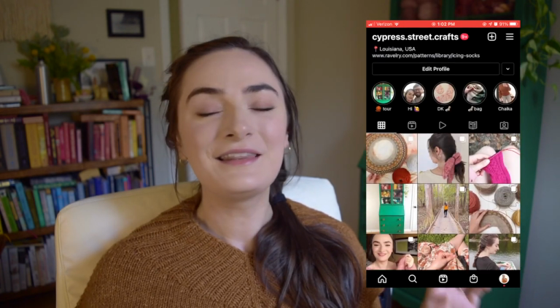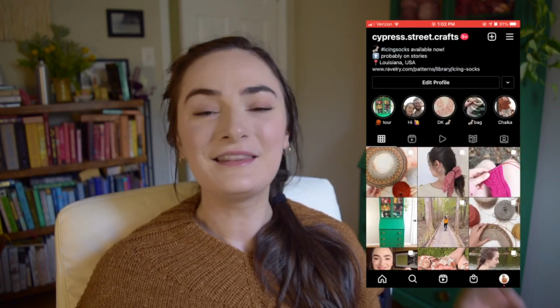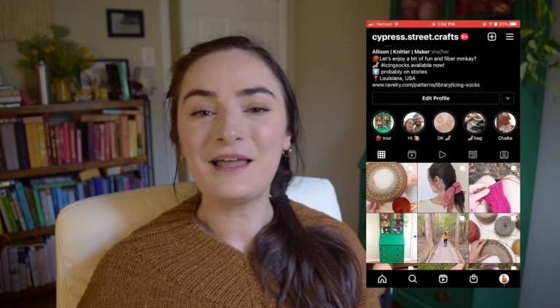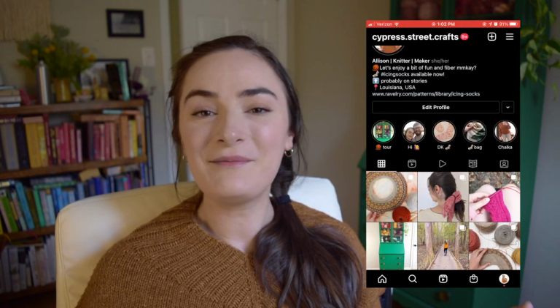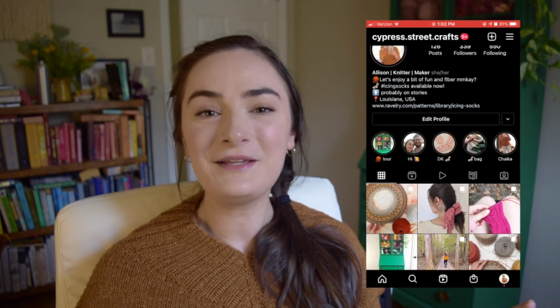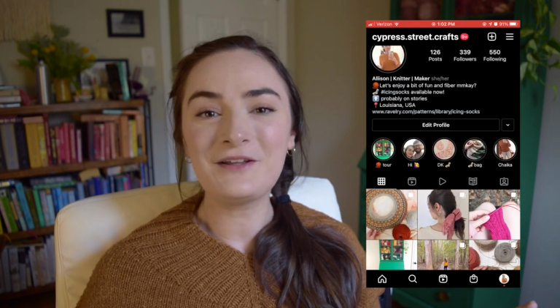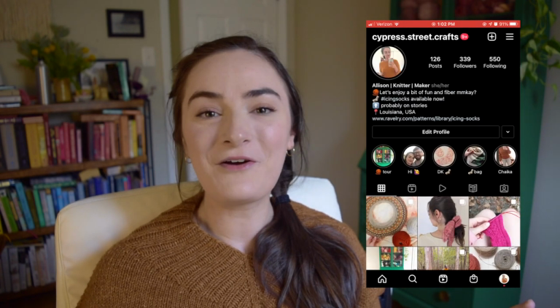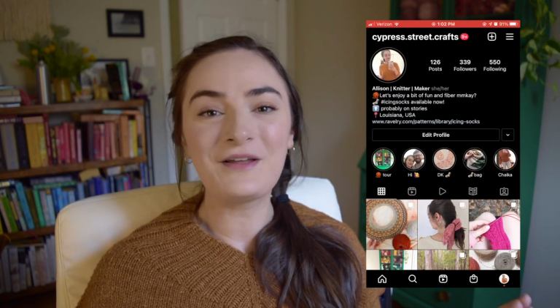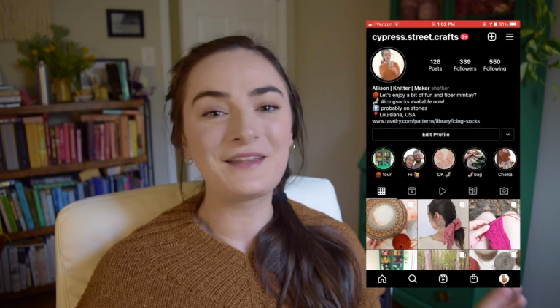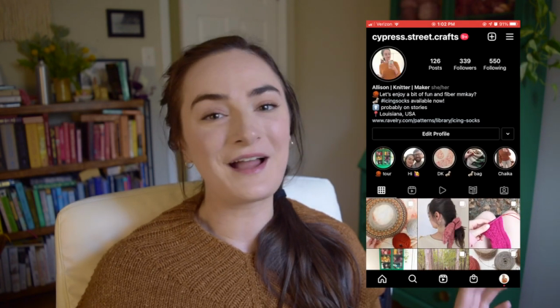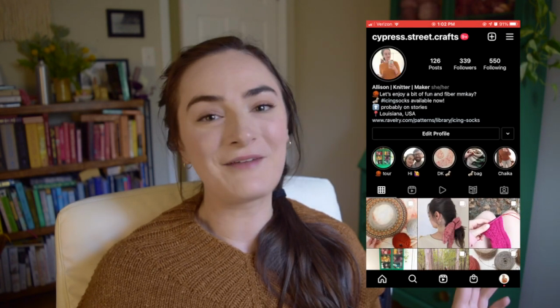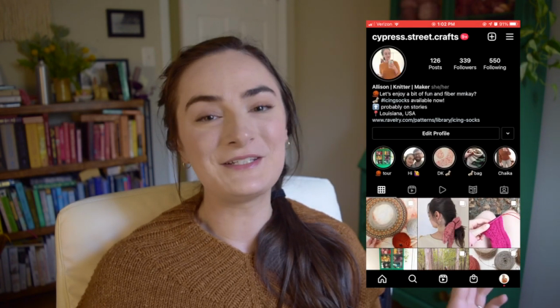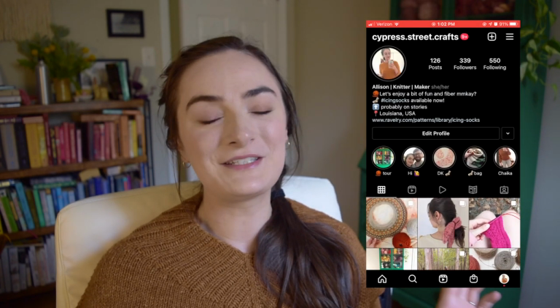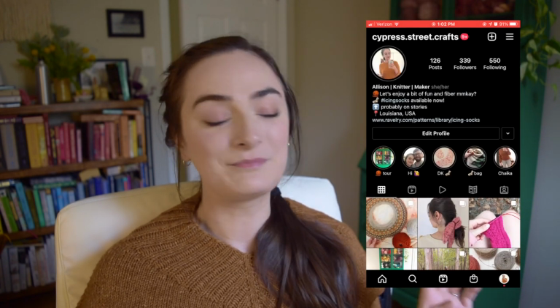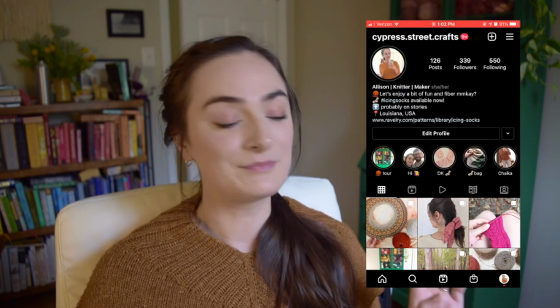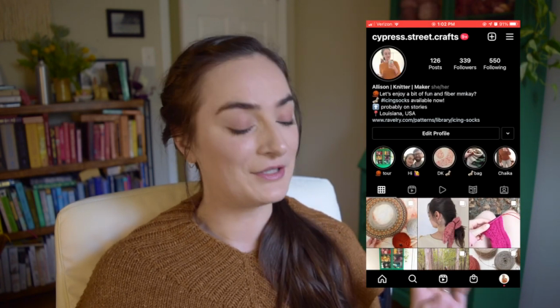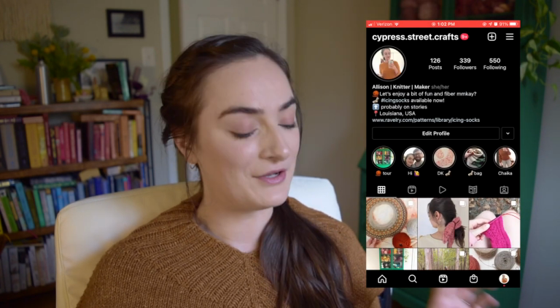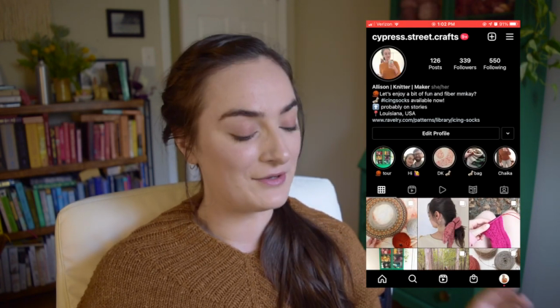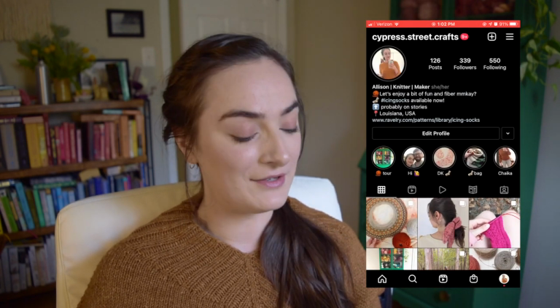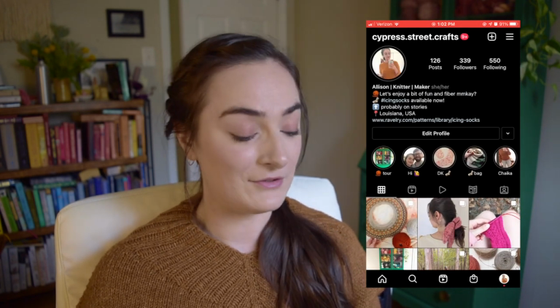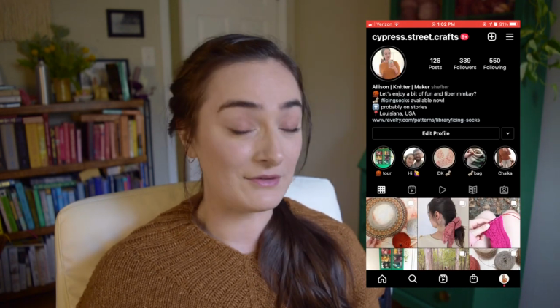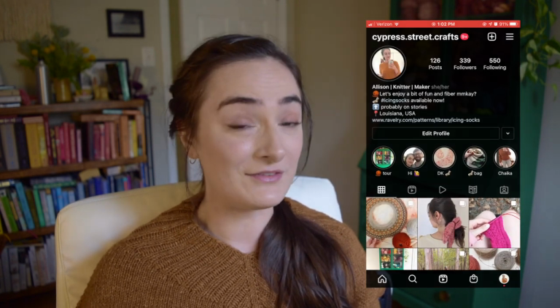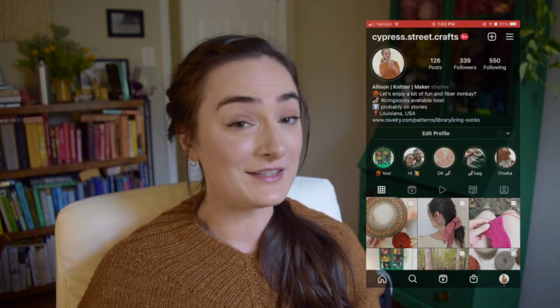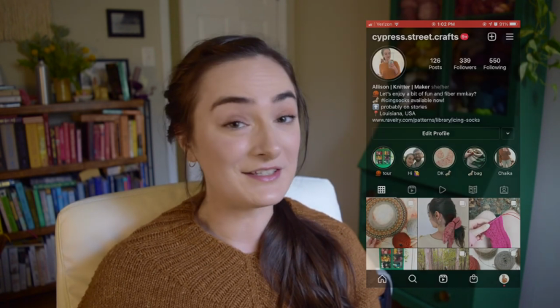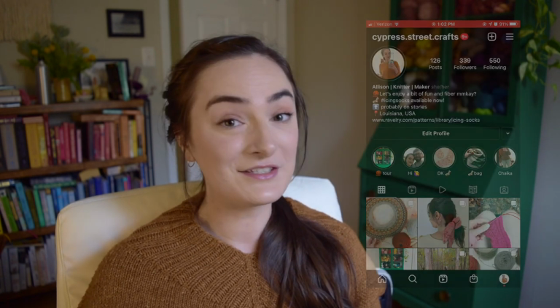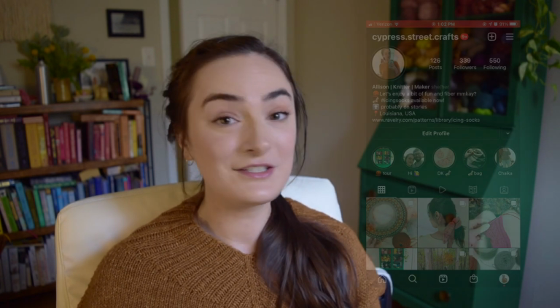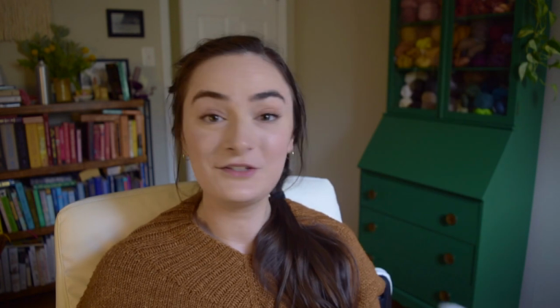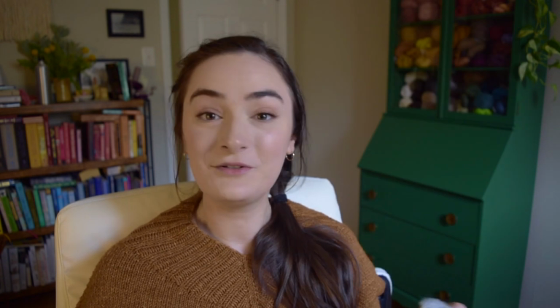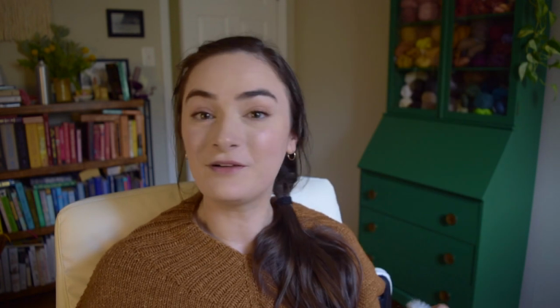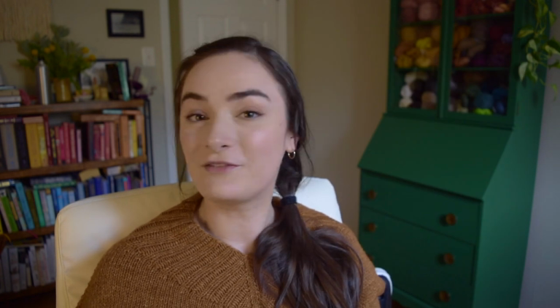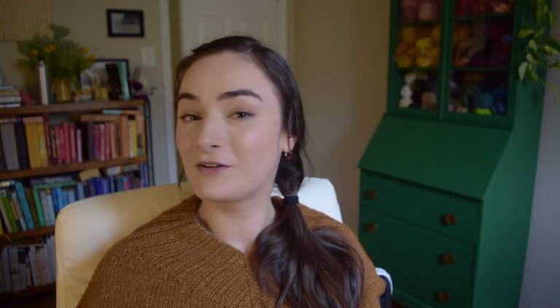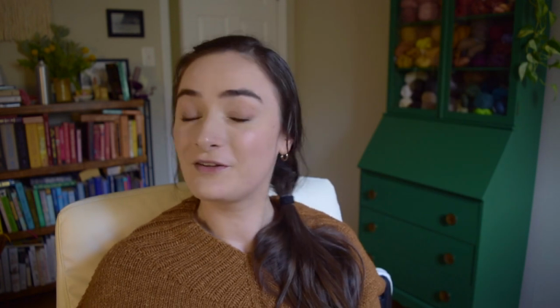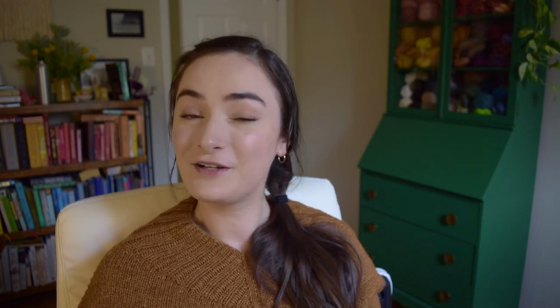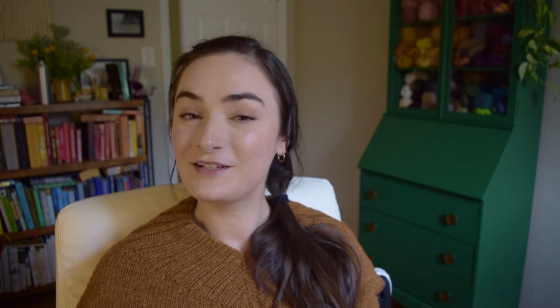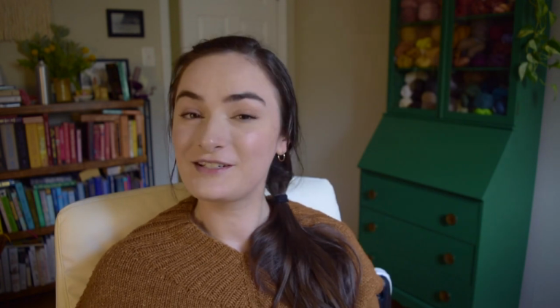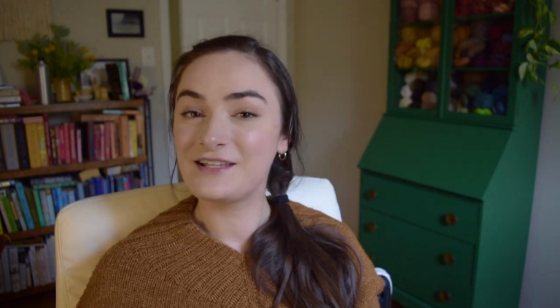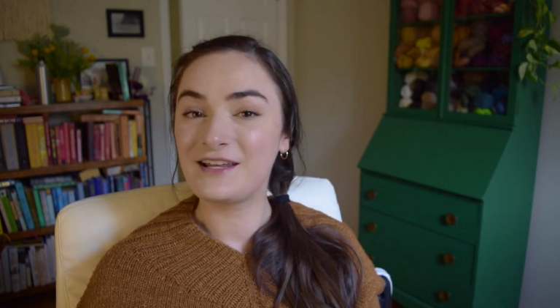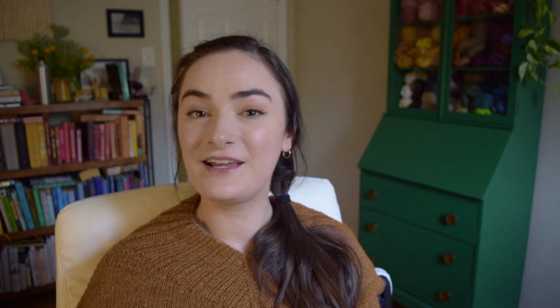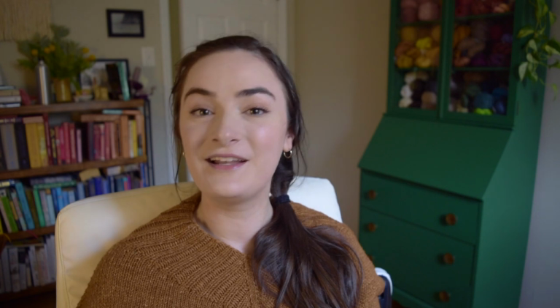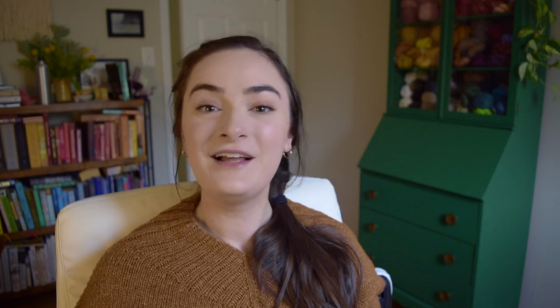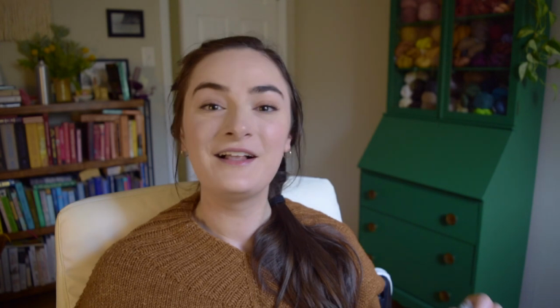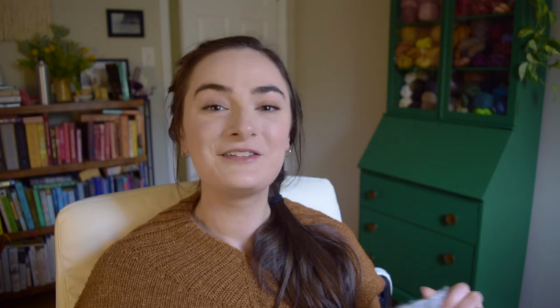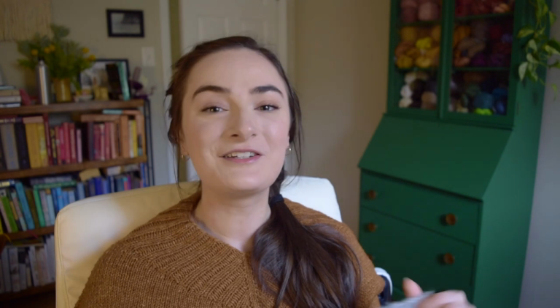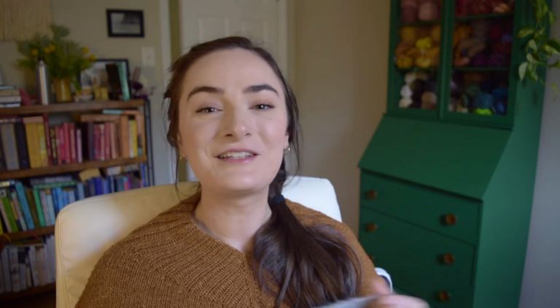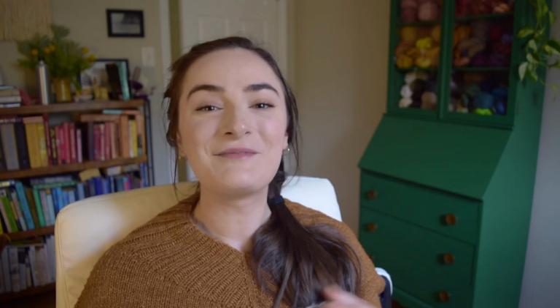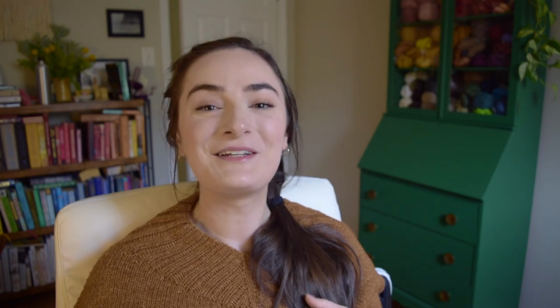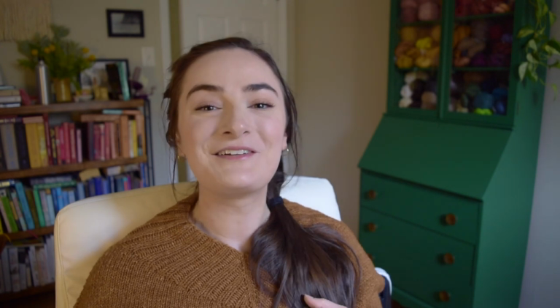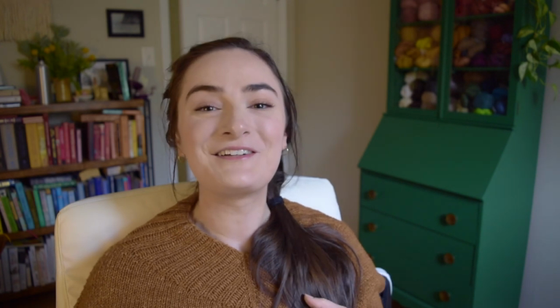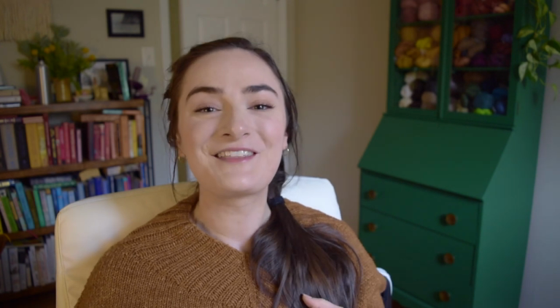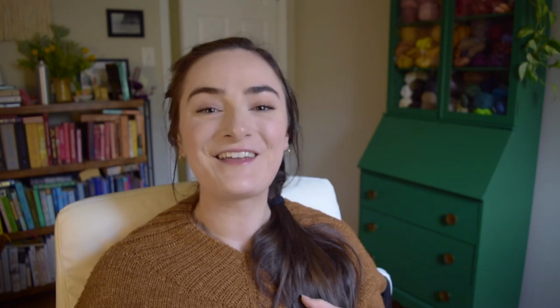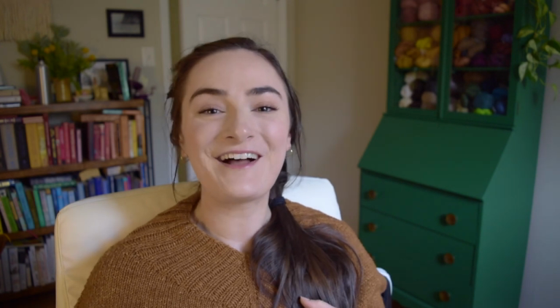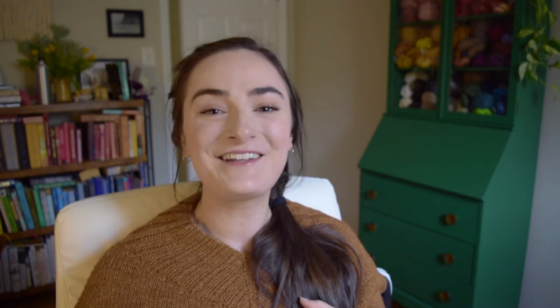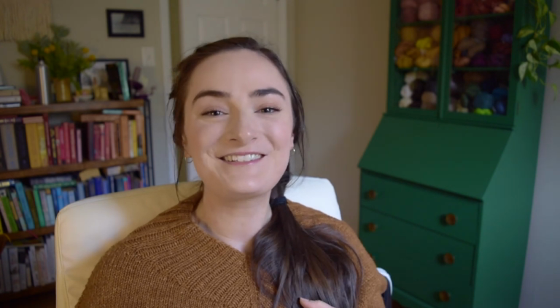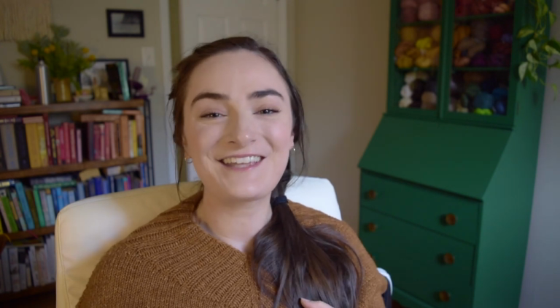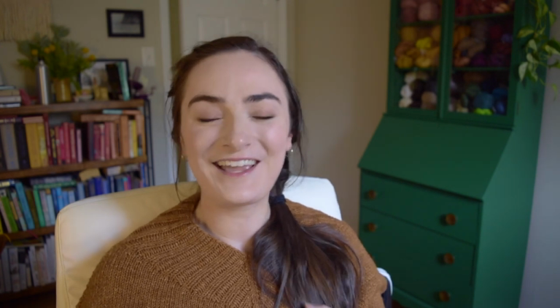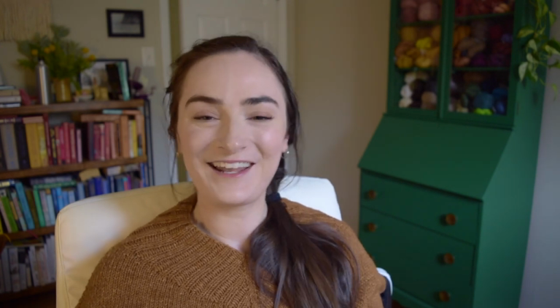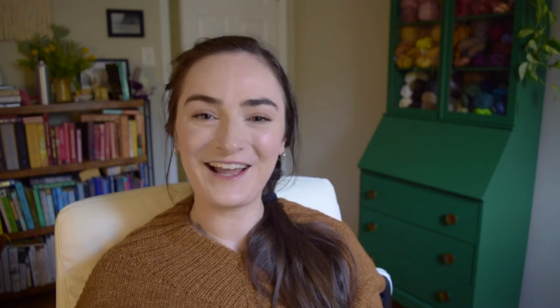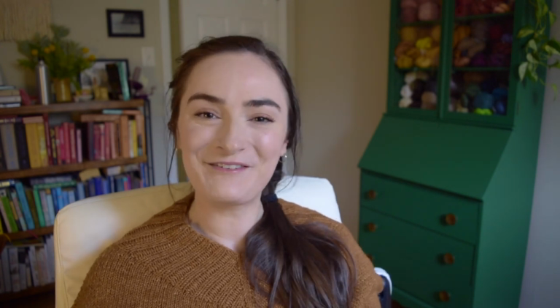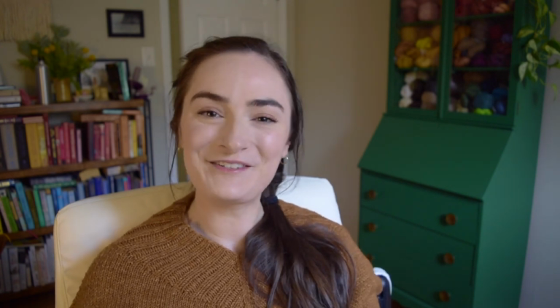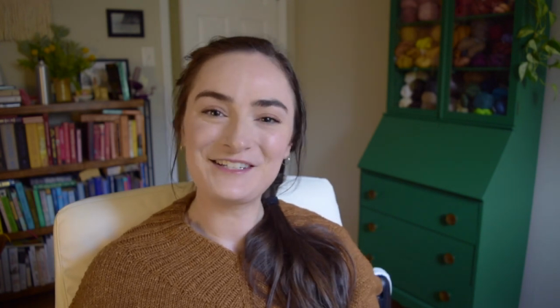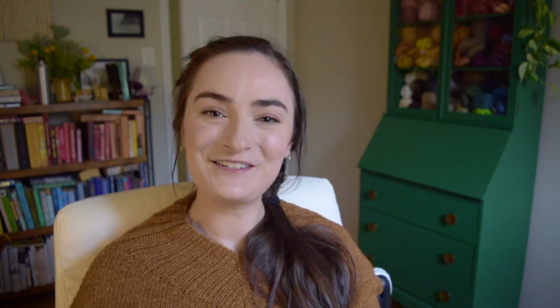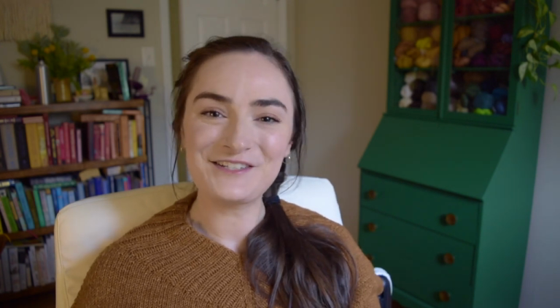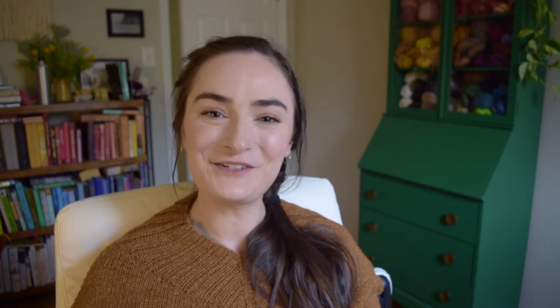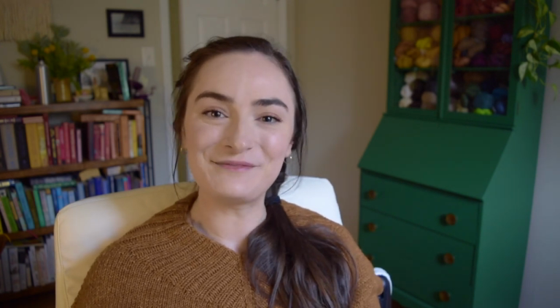That's all I had to say about the Chica sweater pattern. Let me know in the comments if you've knit this too or if you're looking to knit it — just let me know your thoughts, and I will see you soon.